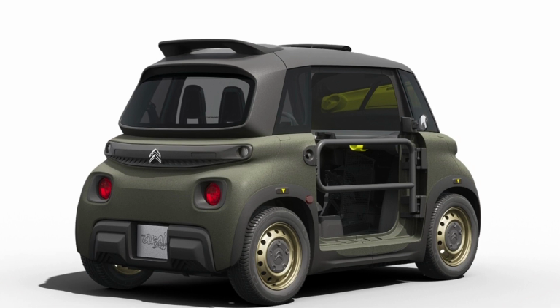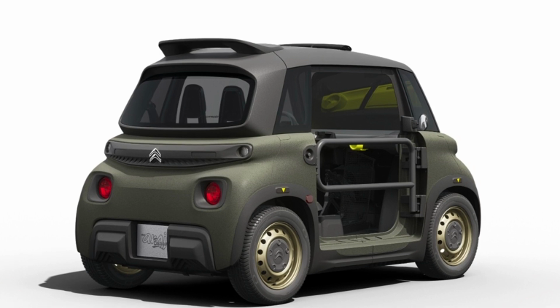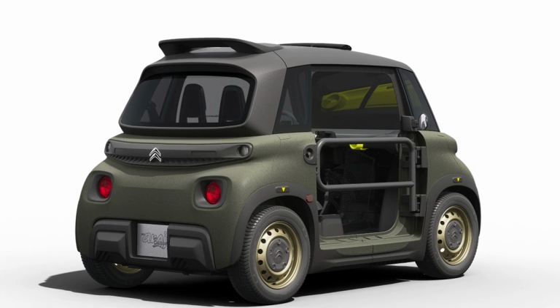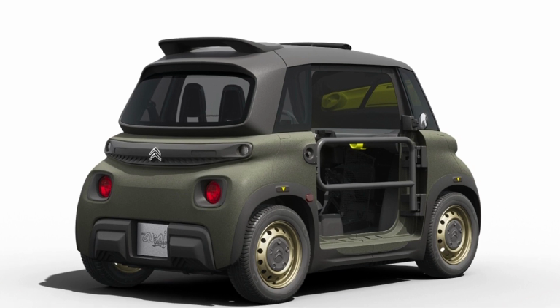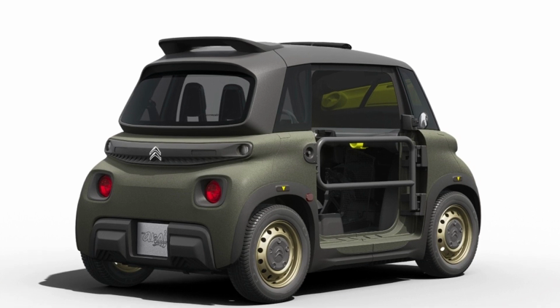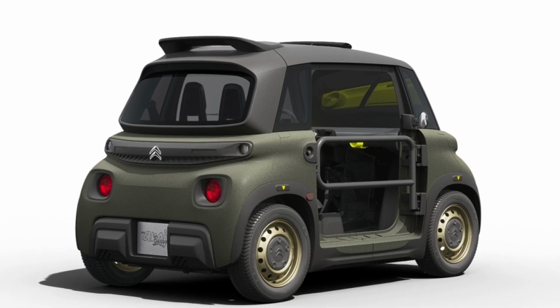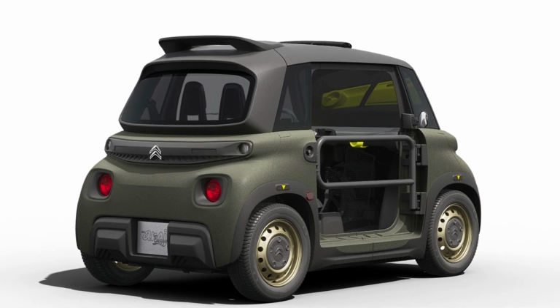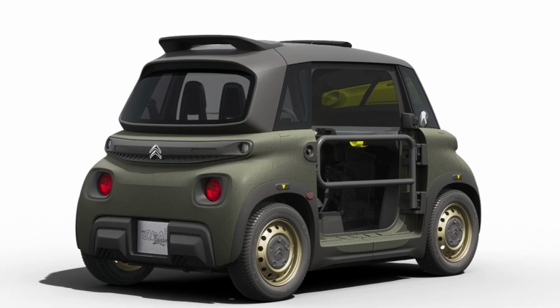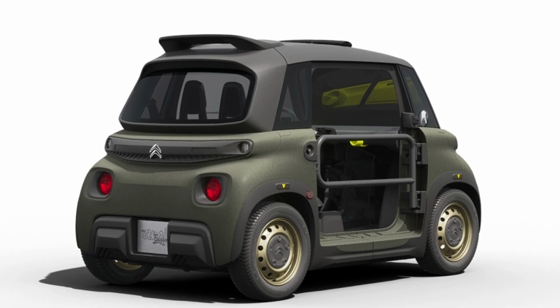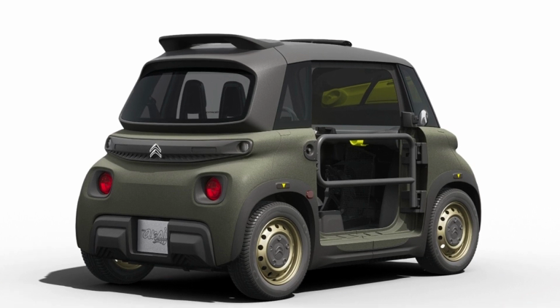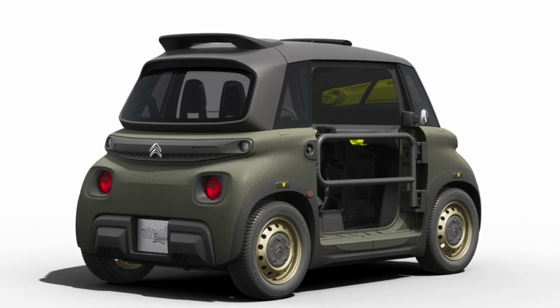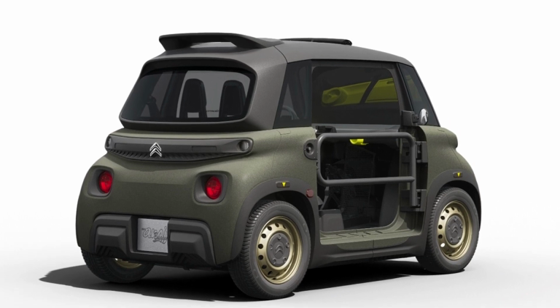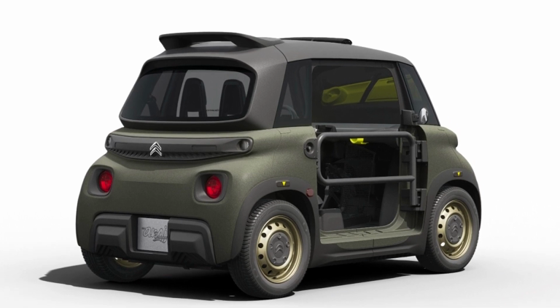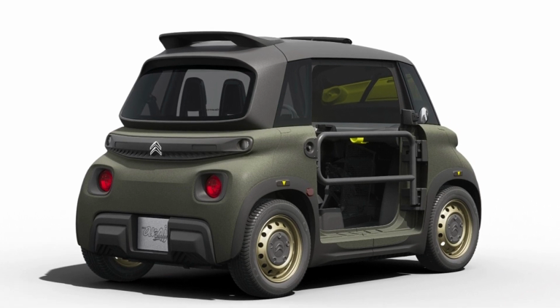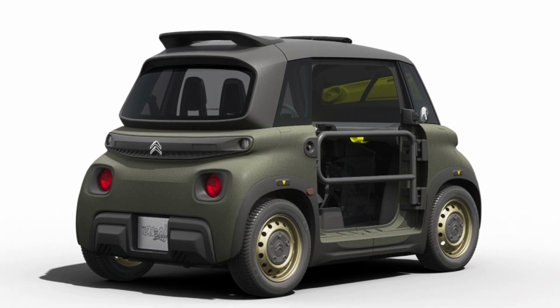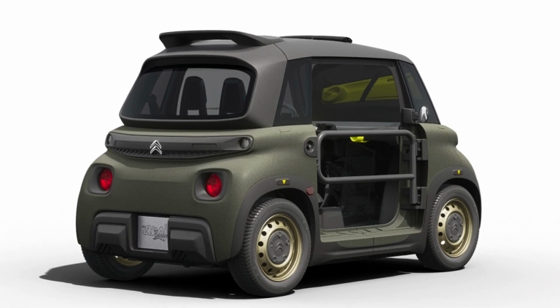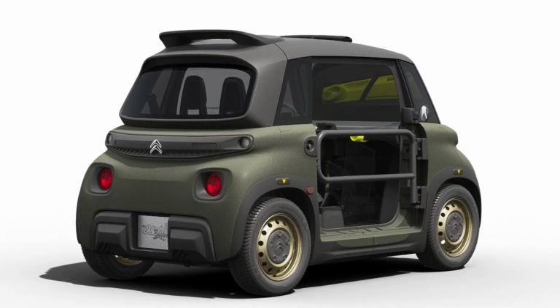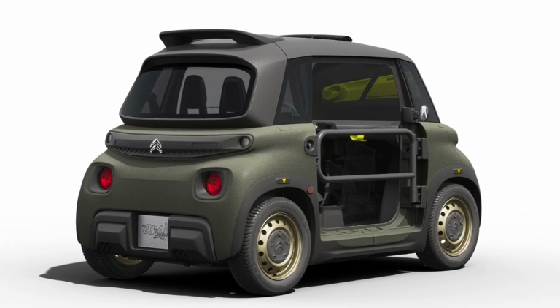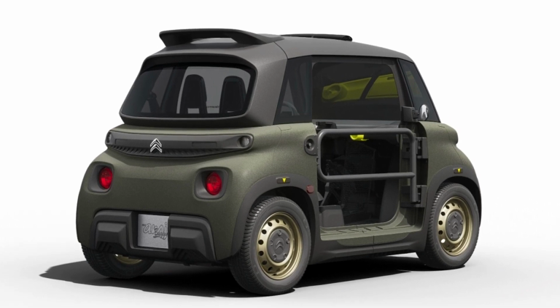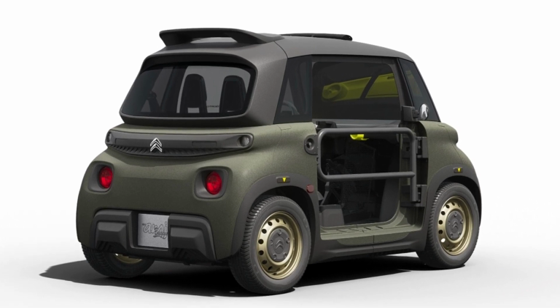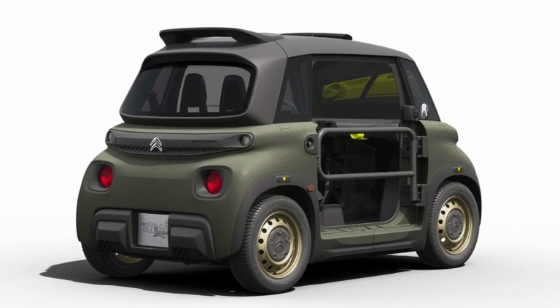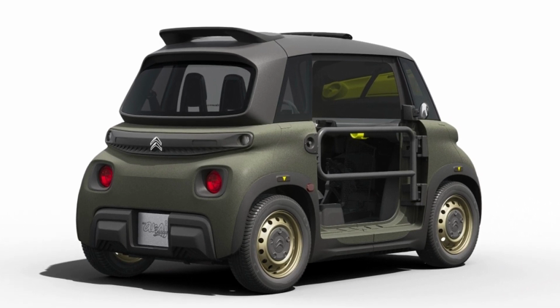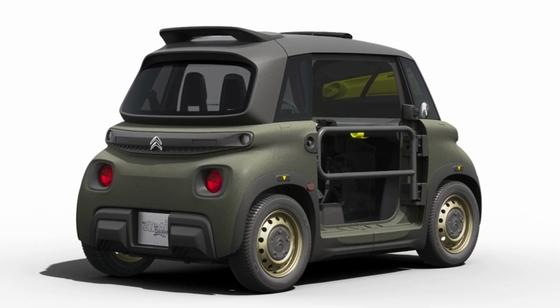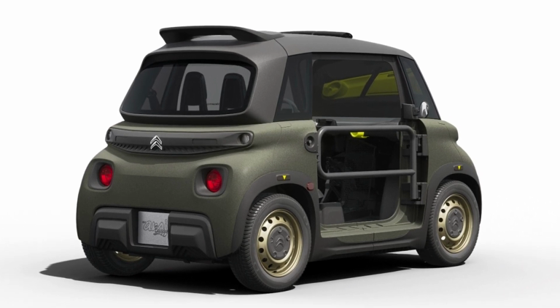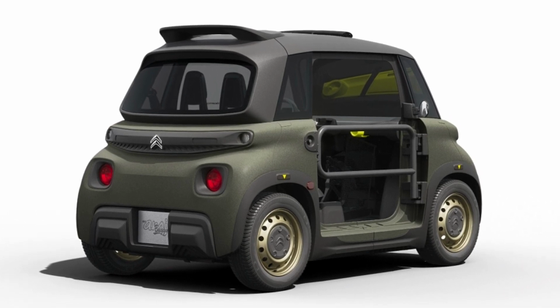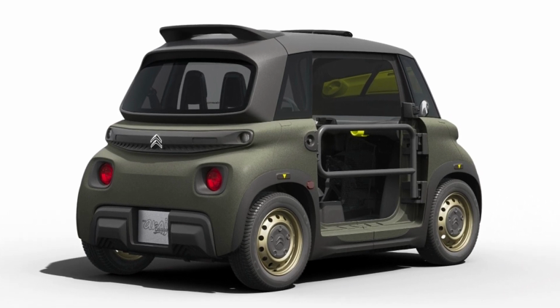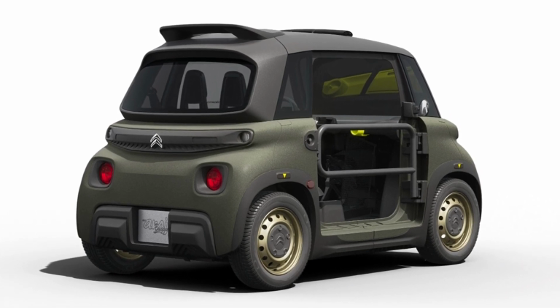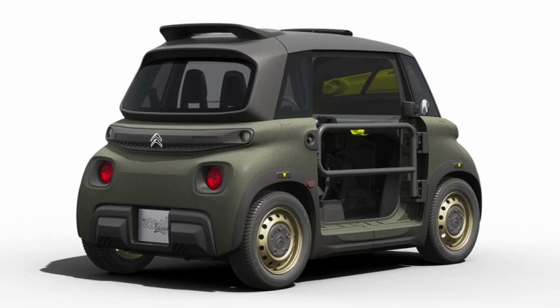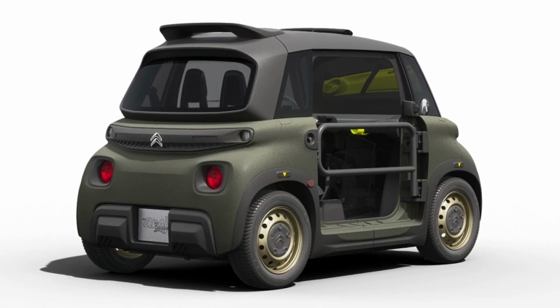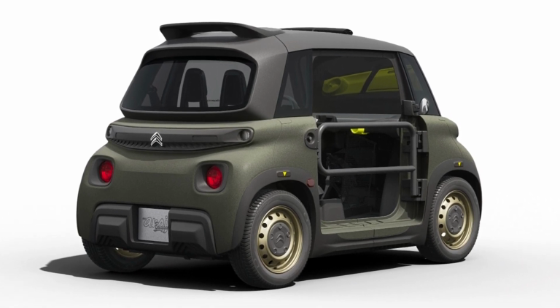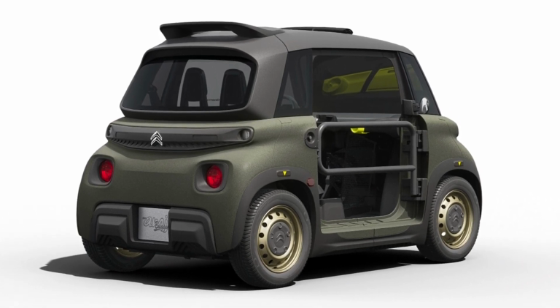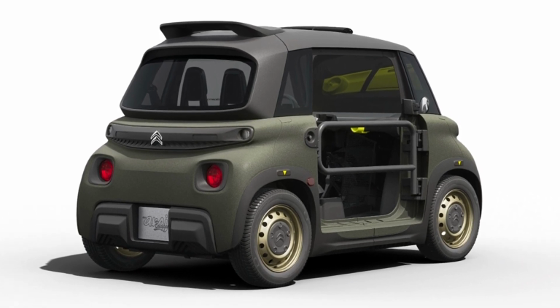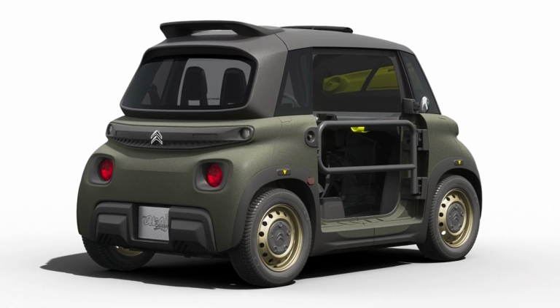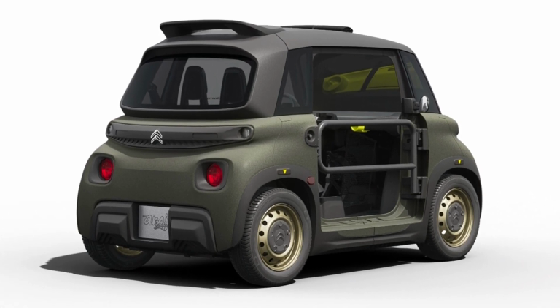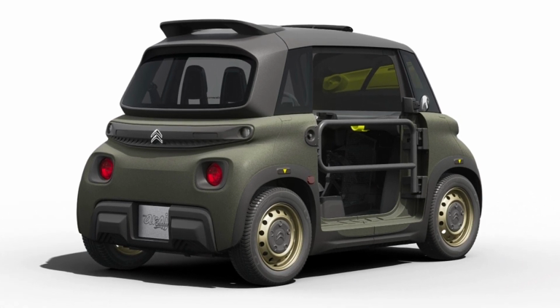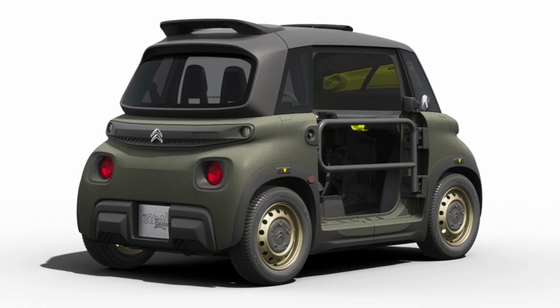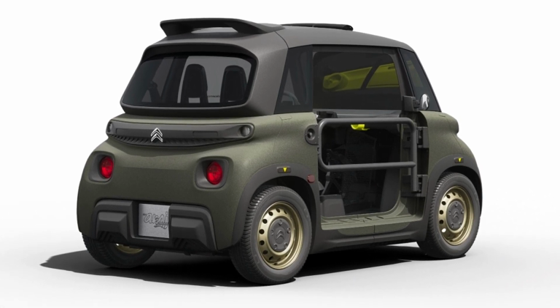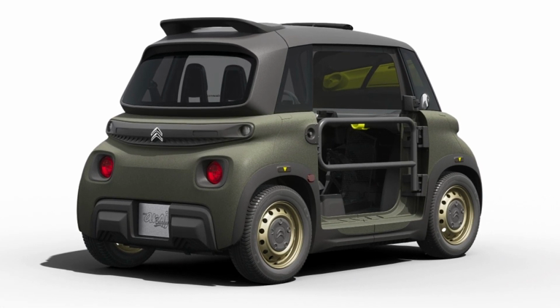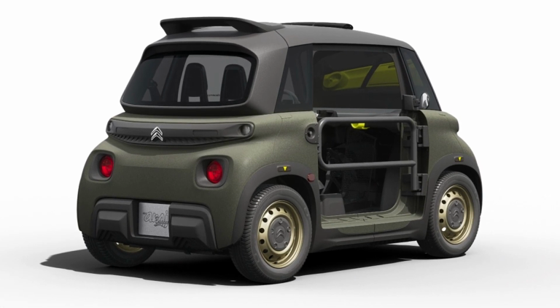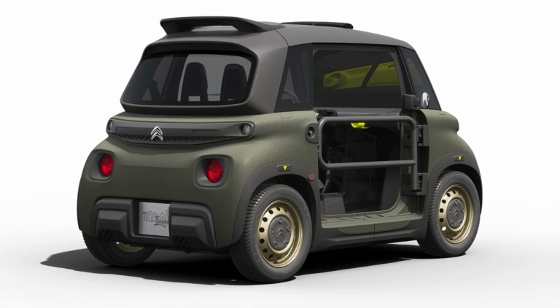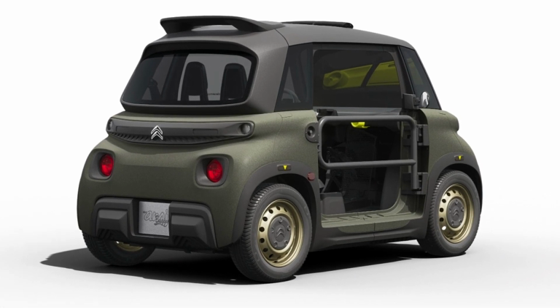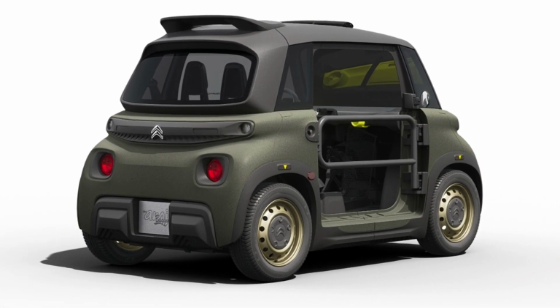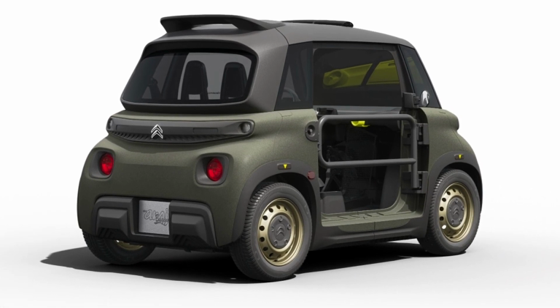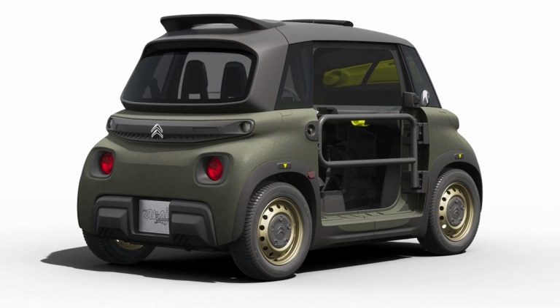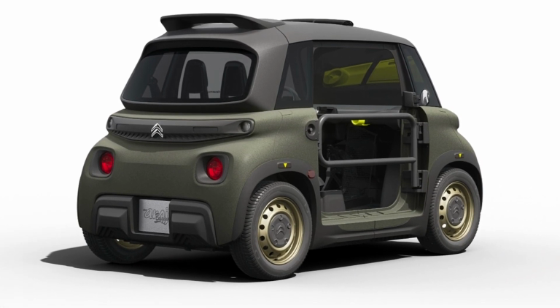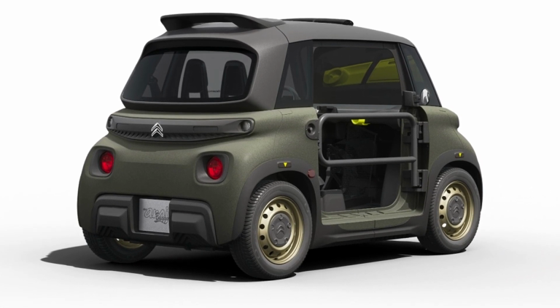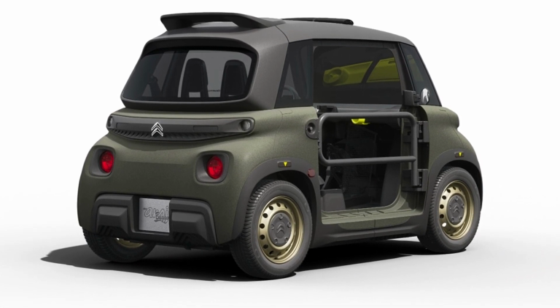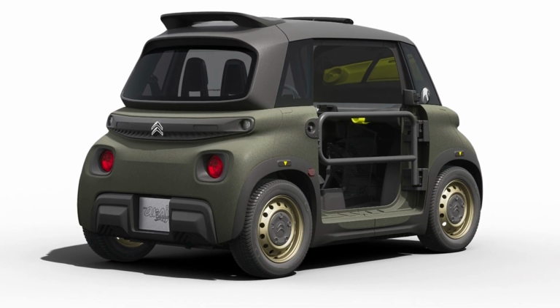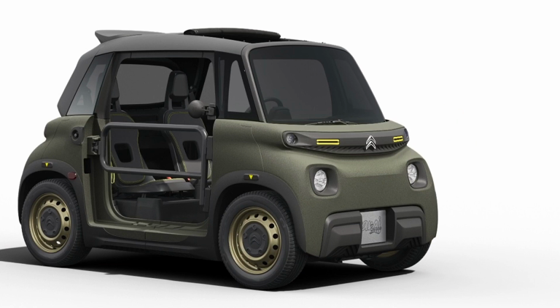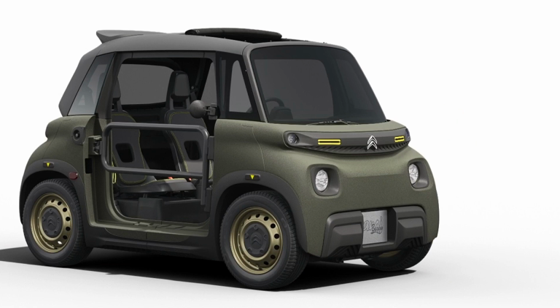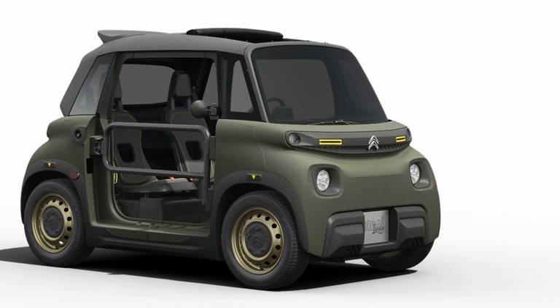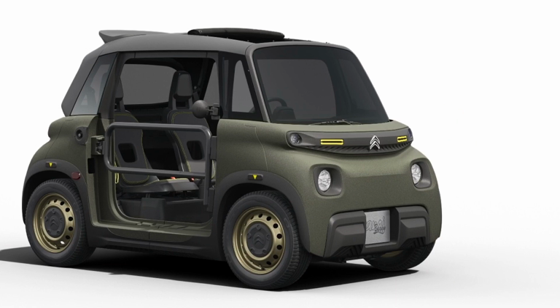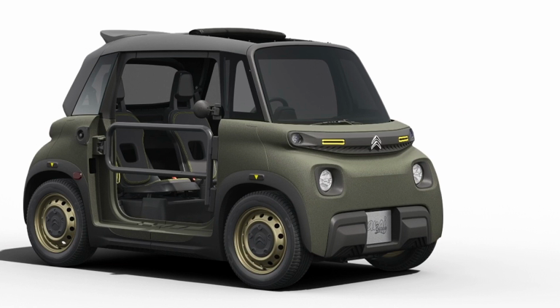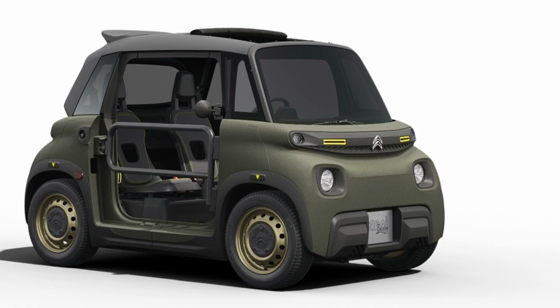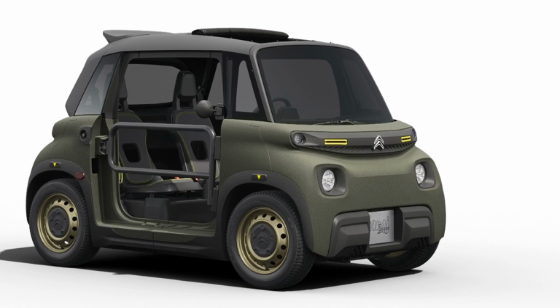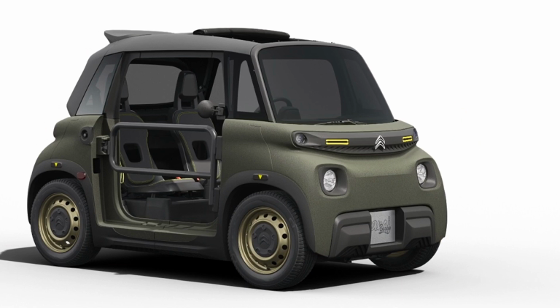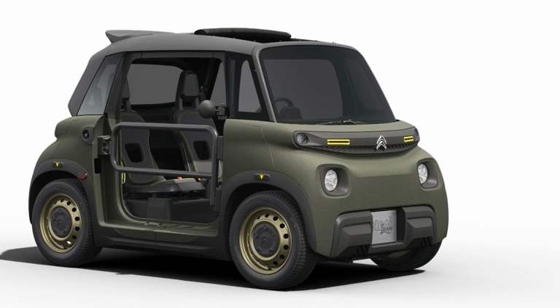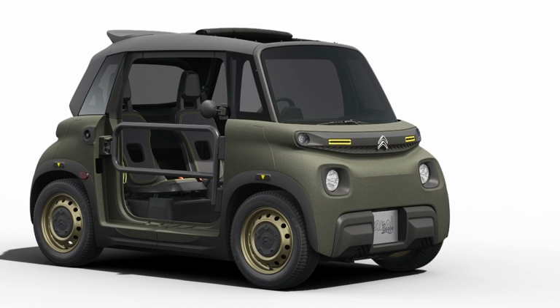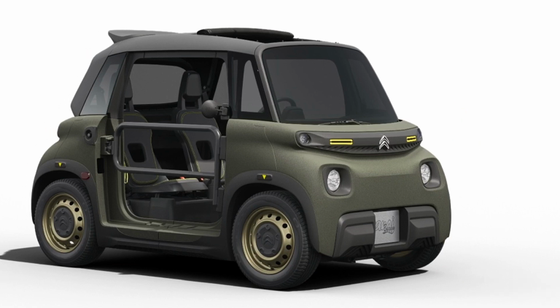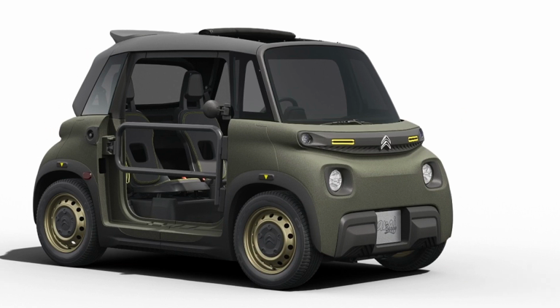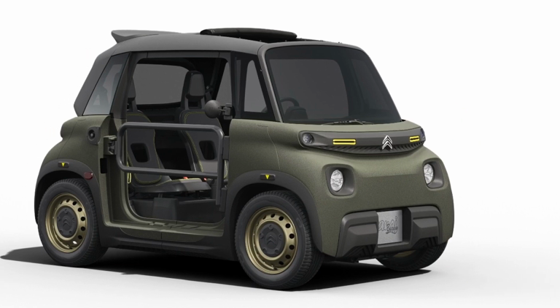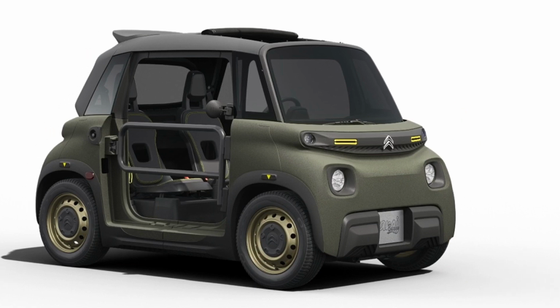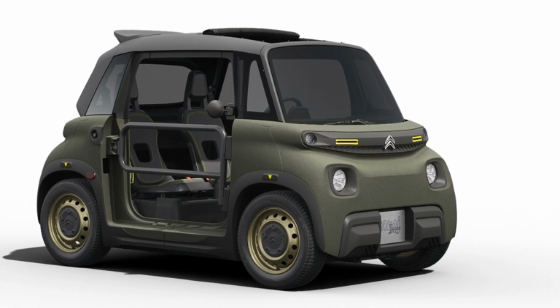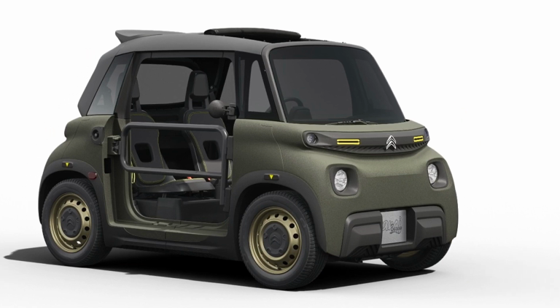If you like this new Citroën My Ami Buggy, please subscribe to the channel and hit the like button. Thanks!